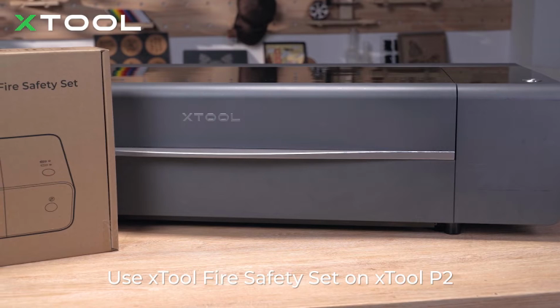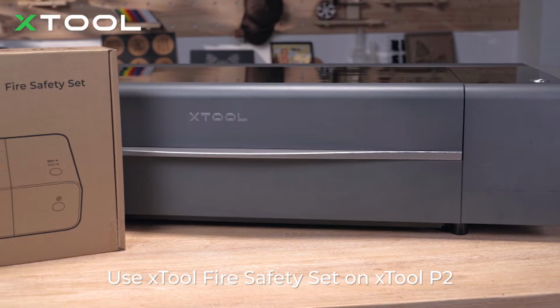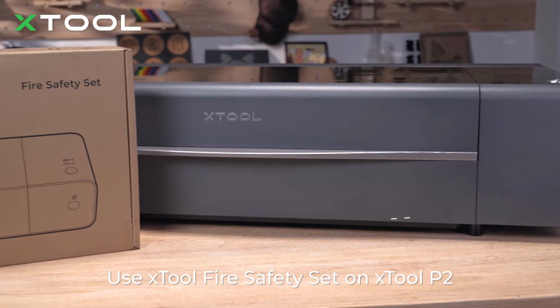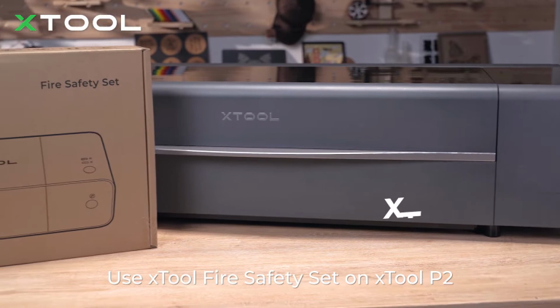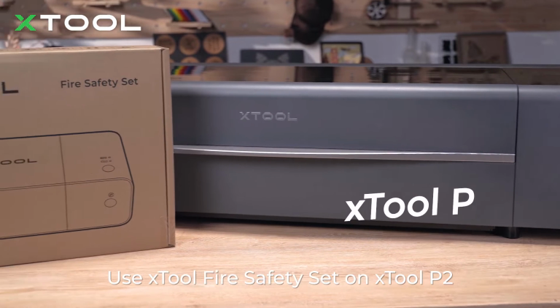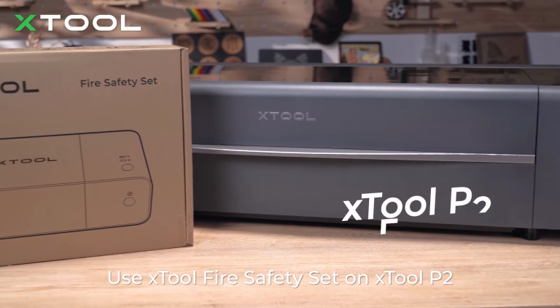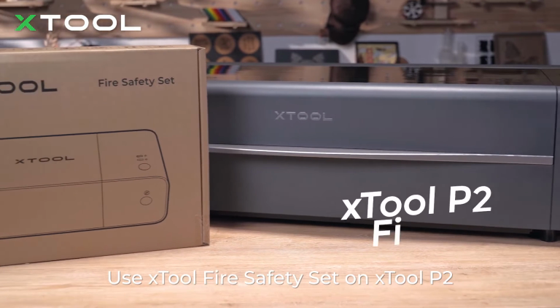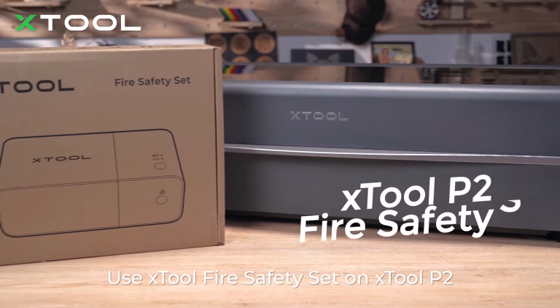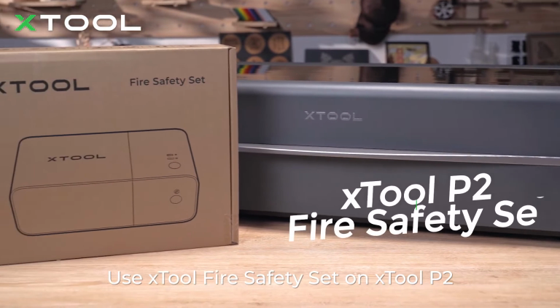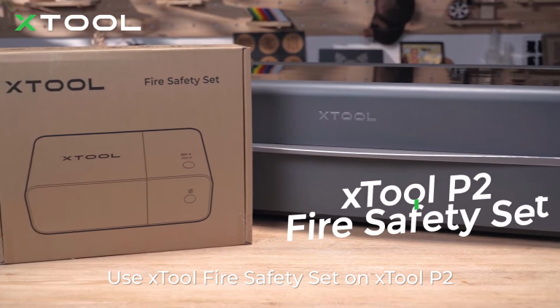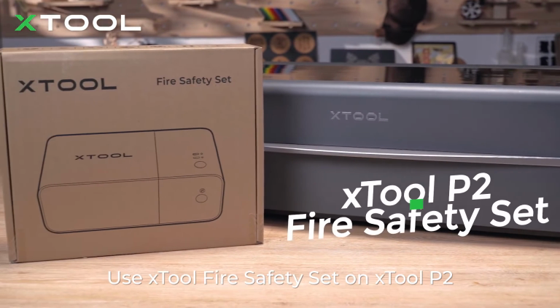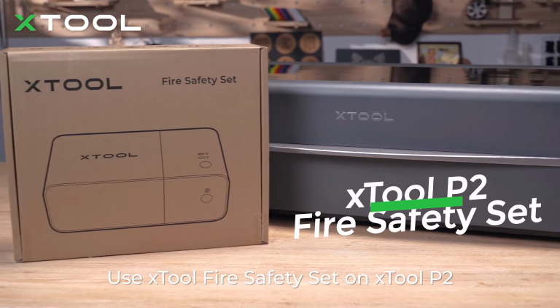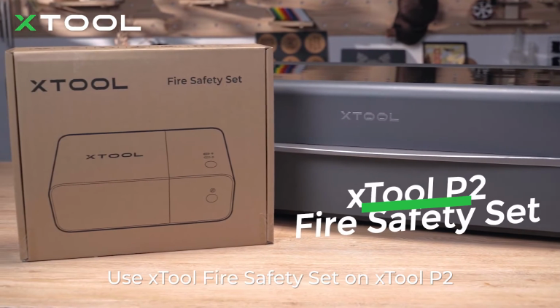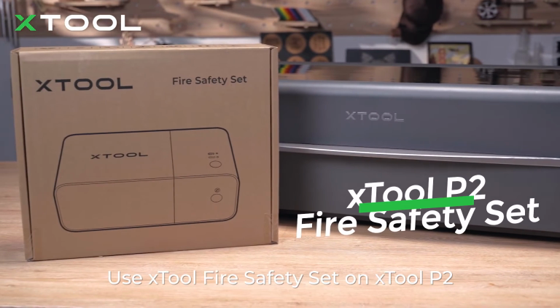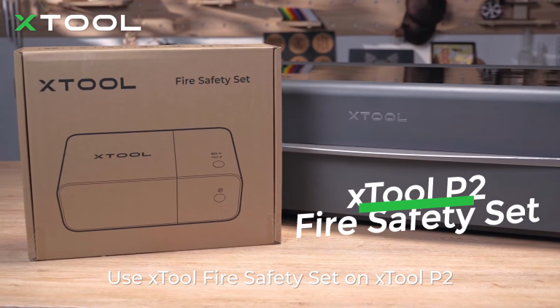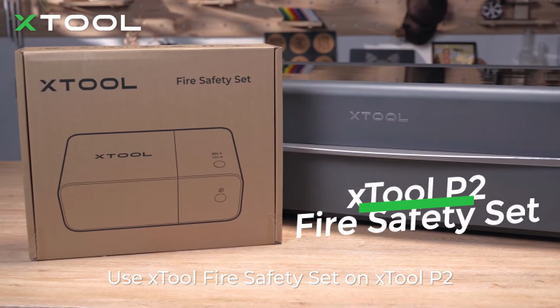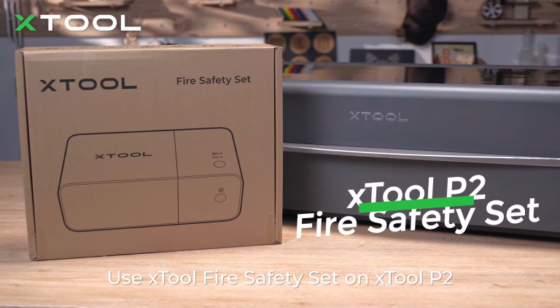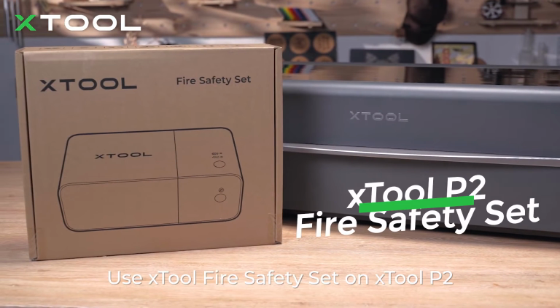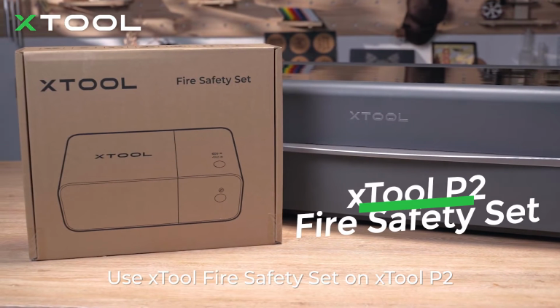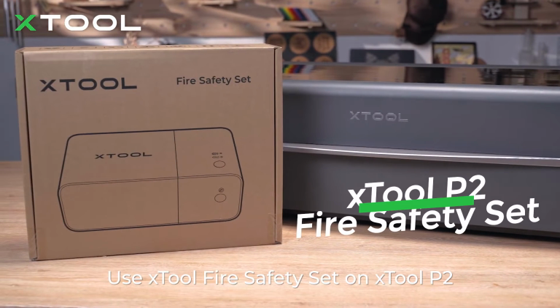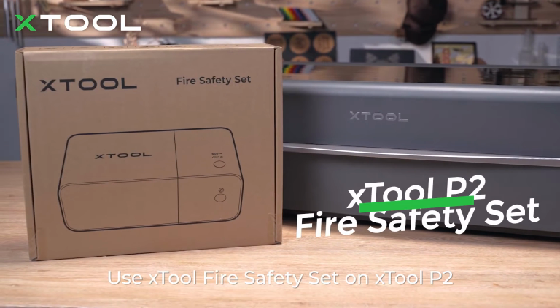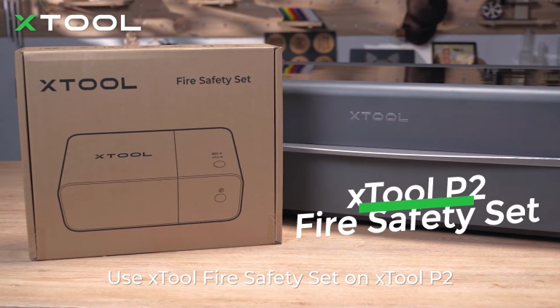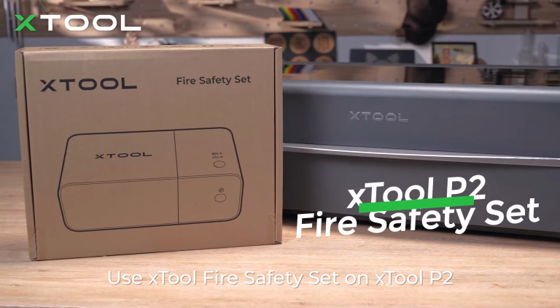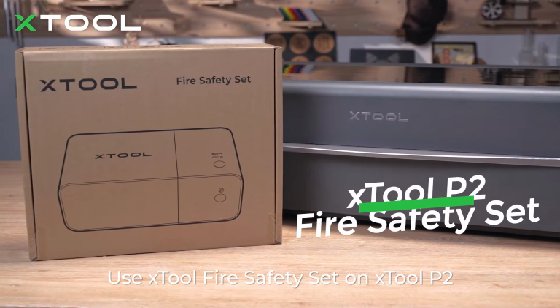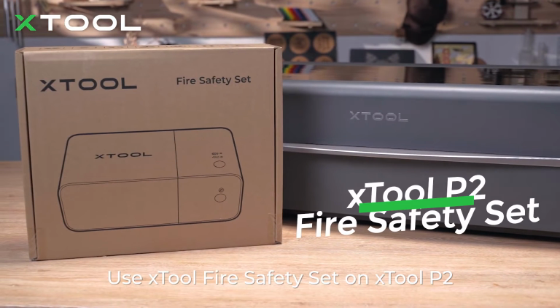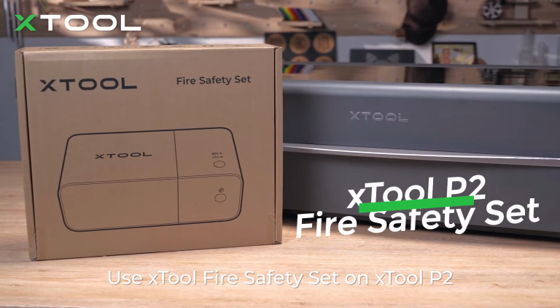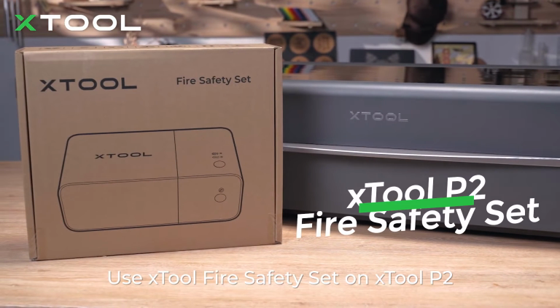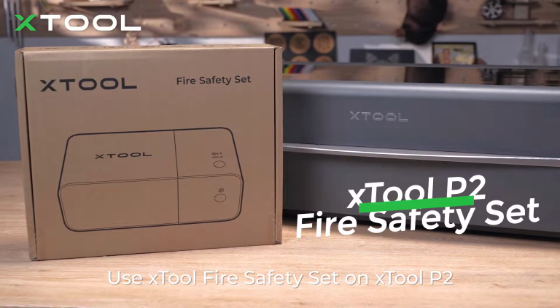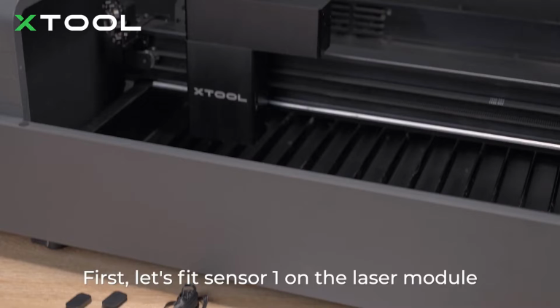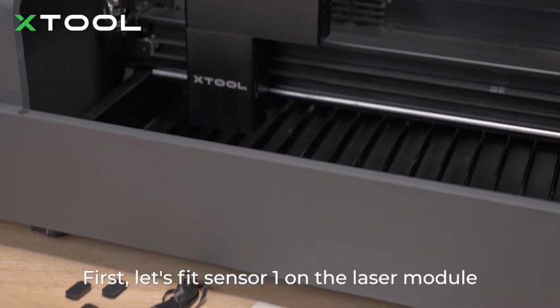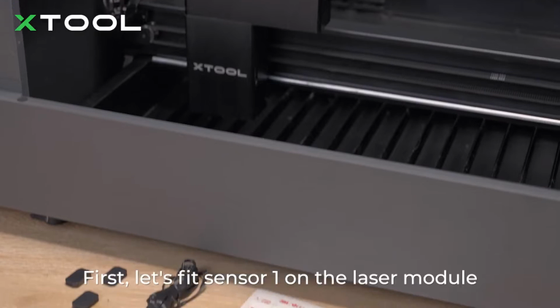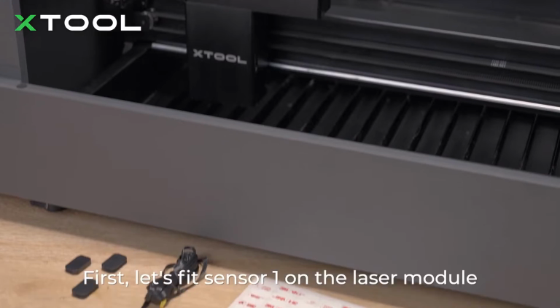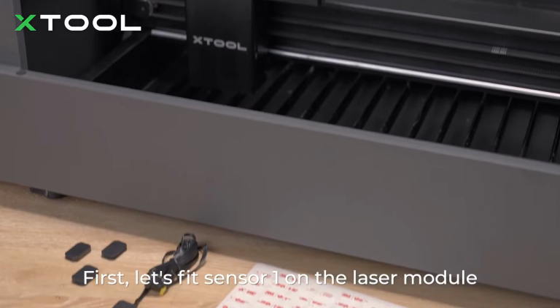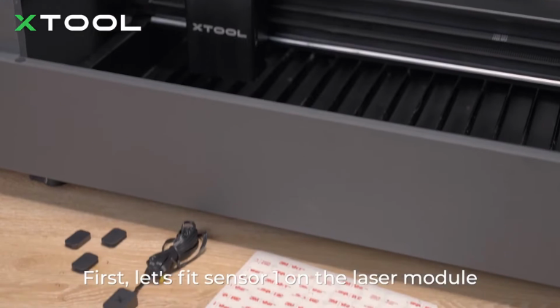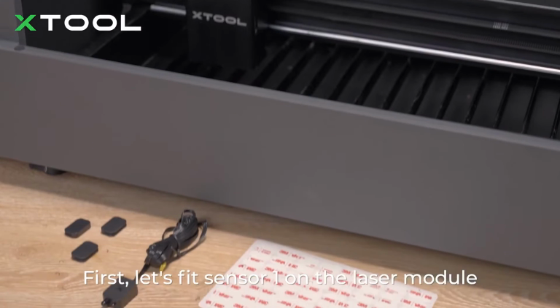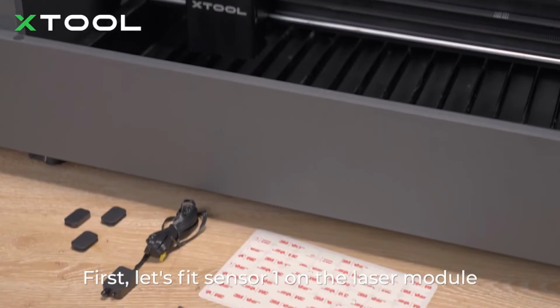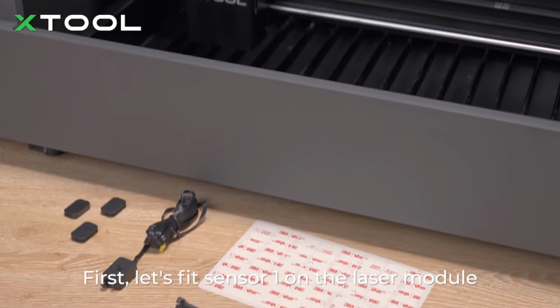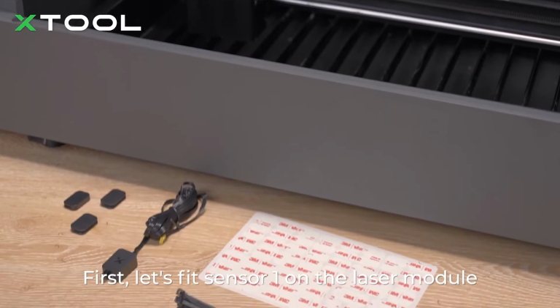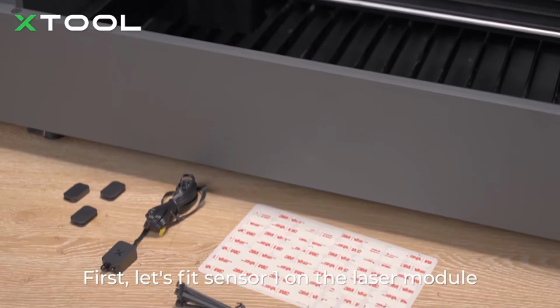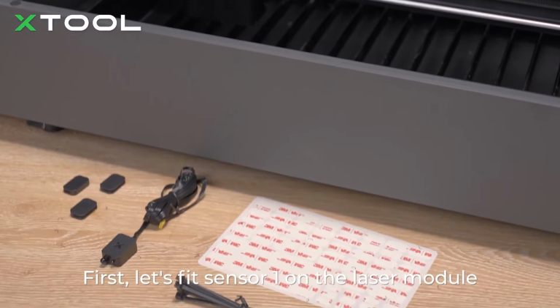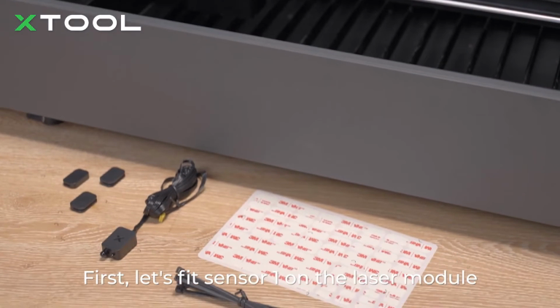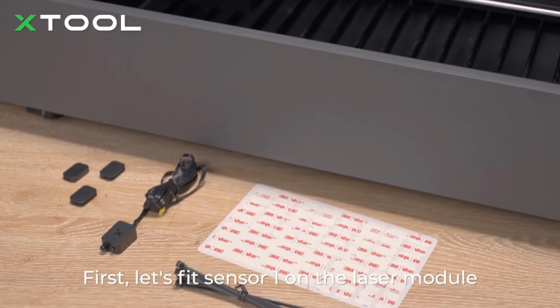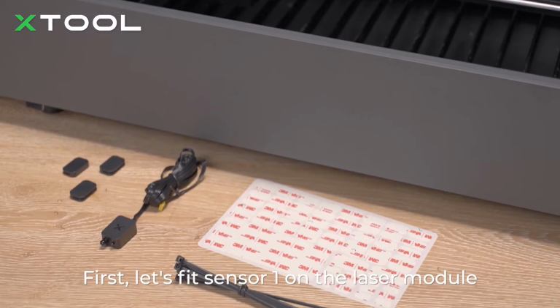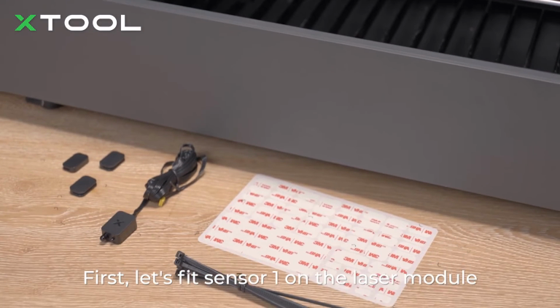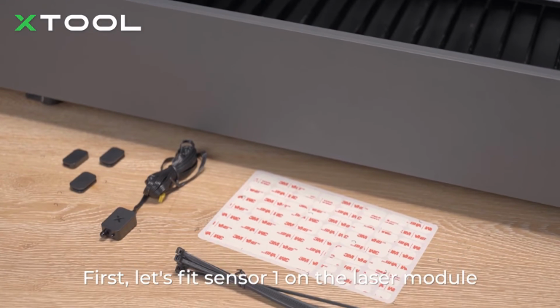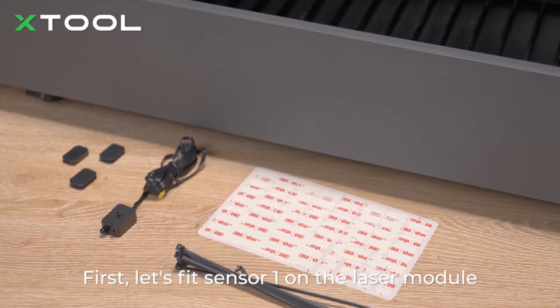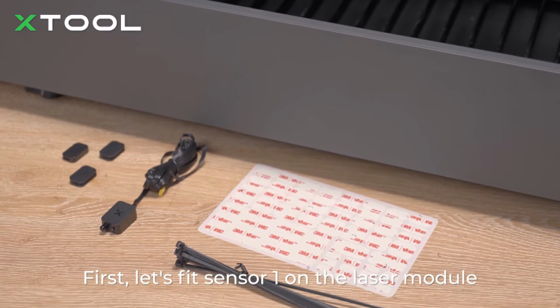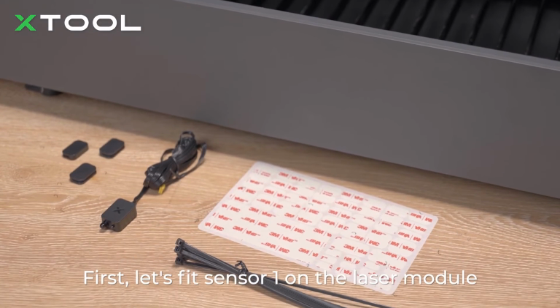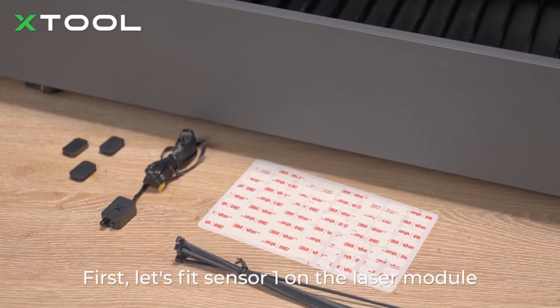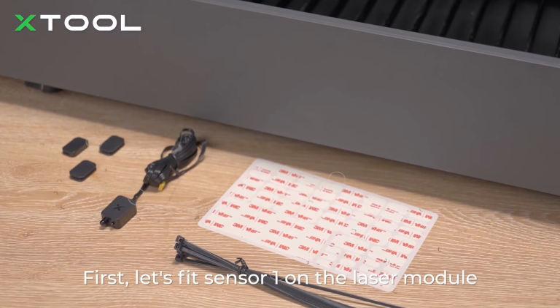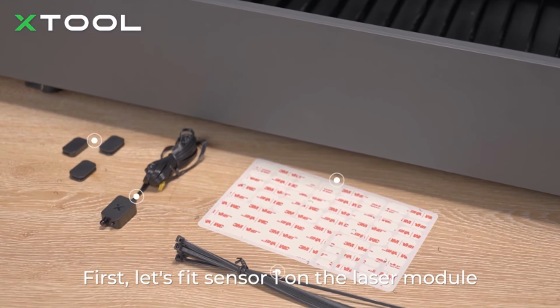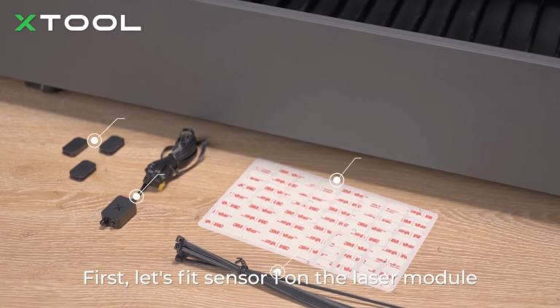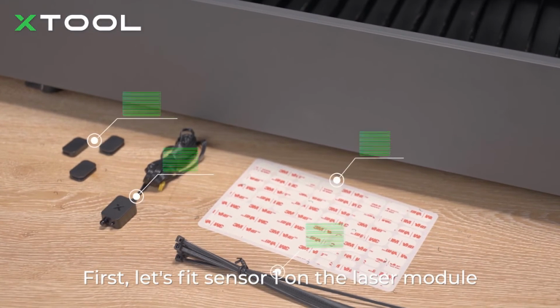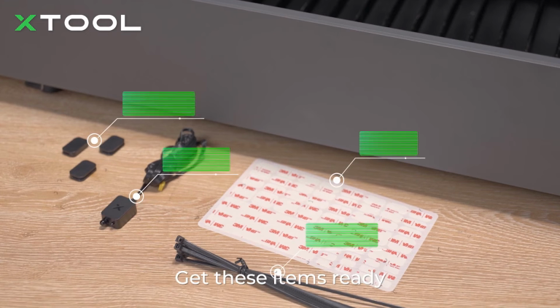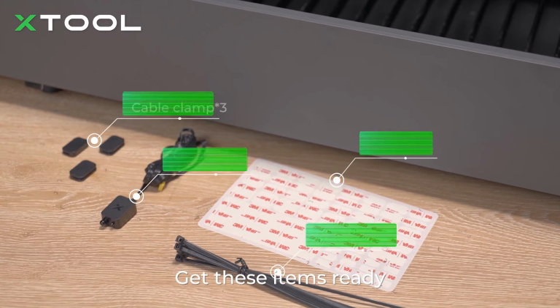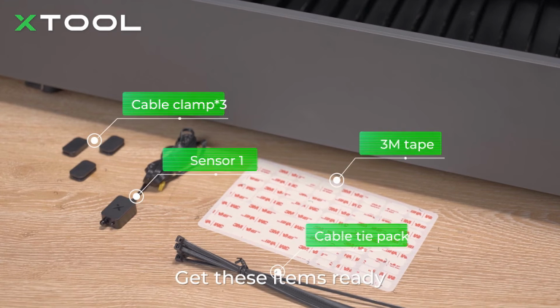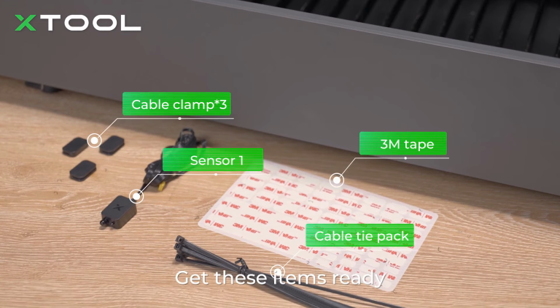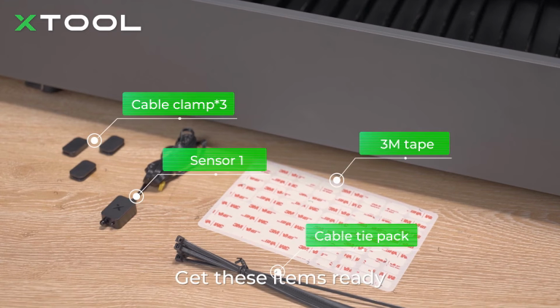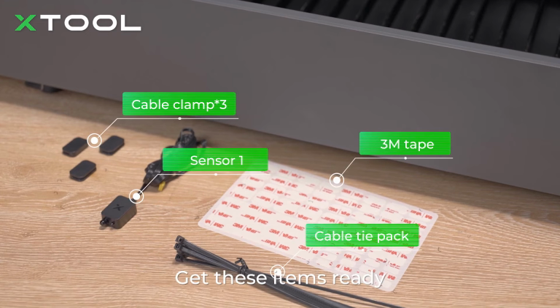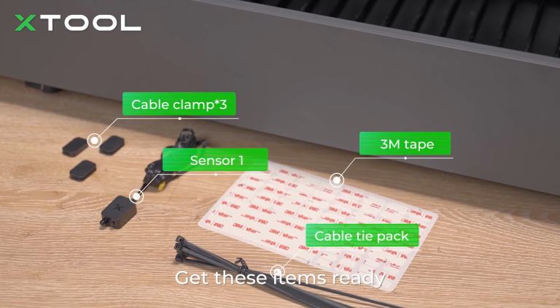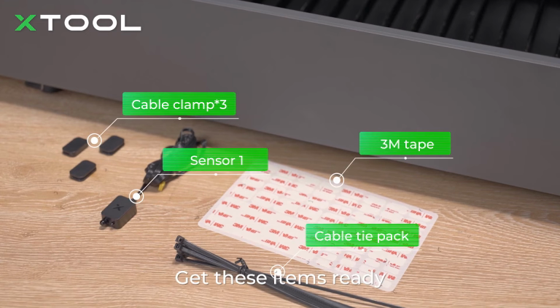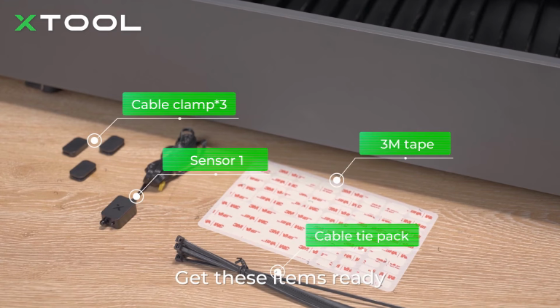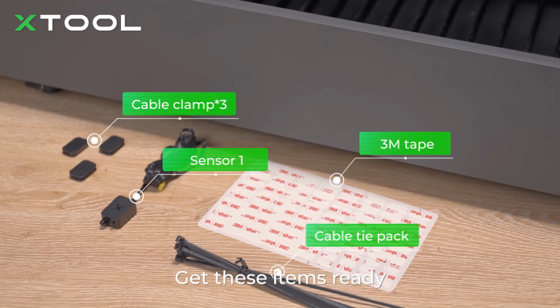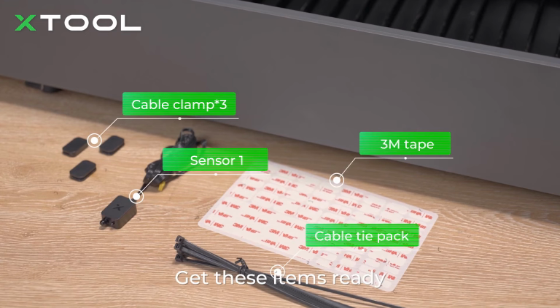Use the Xtool Fire Safety Set on the Xtool P2. First, let's fit sensor 1 on the laser module. Get those items ready.